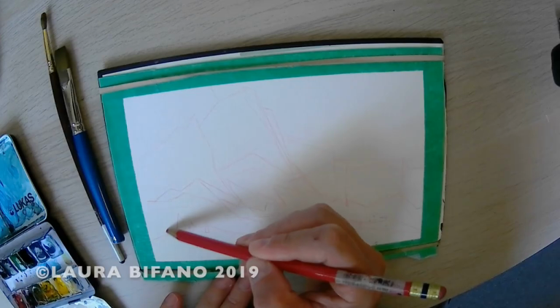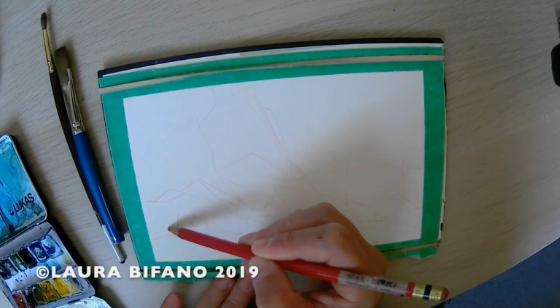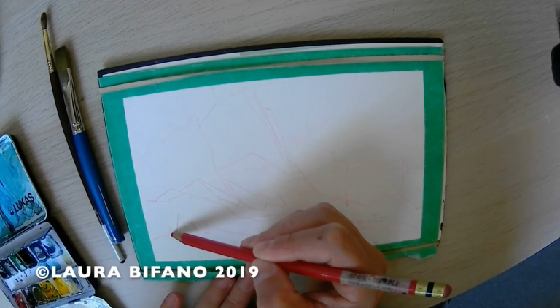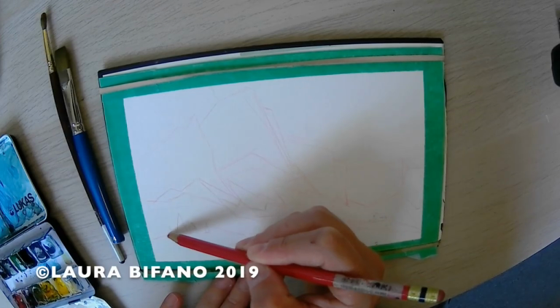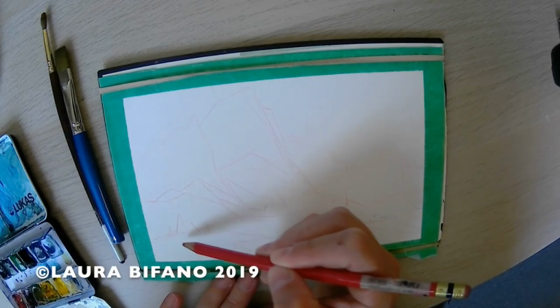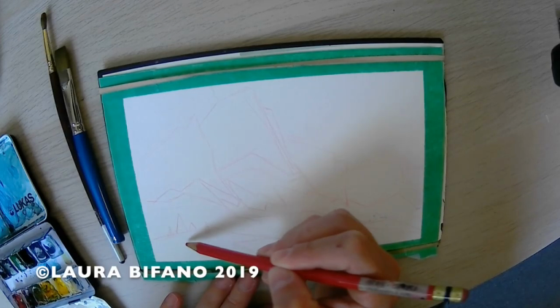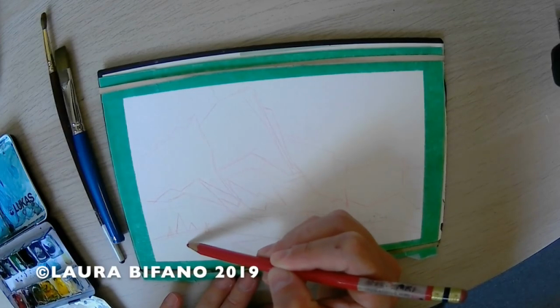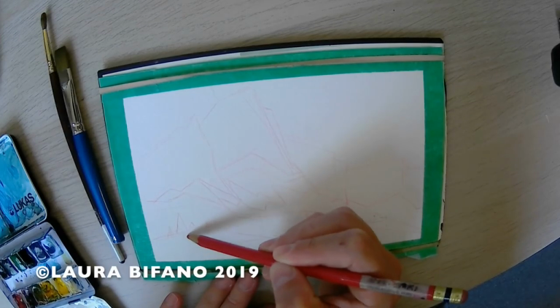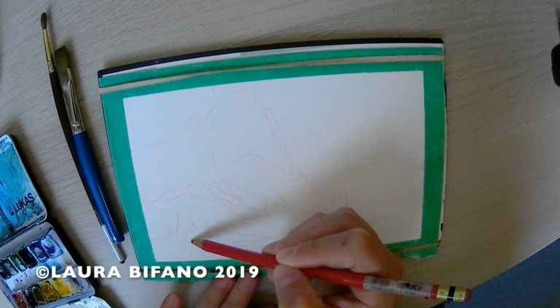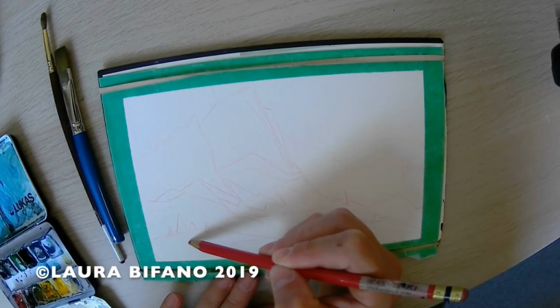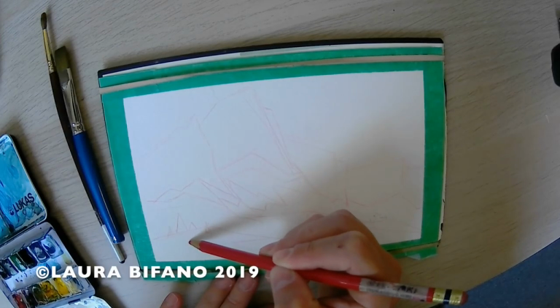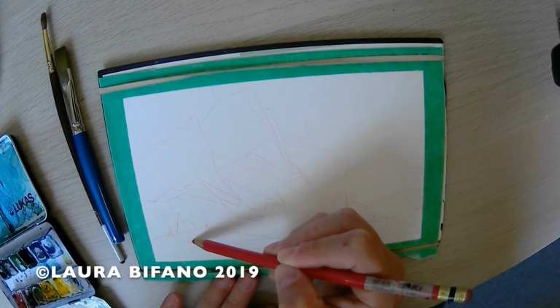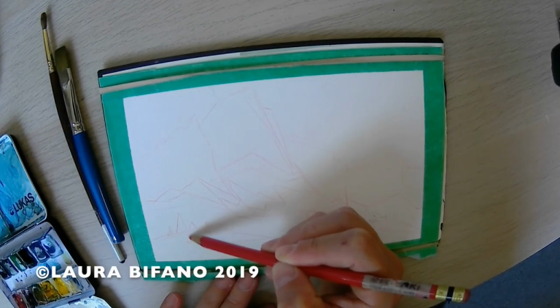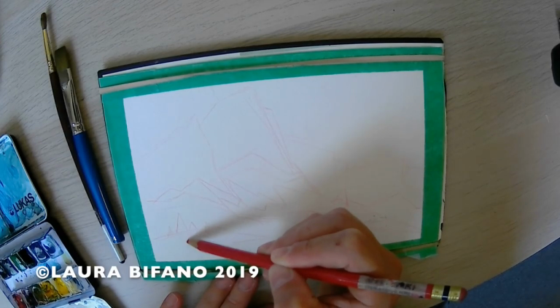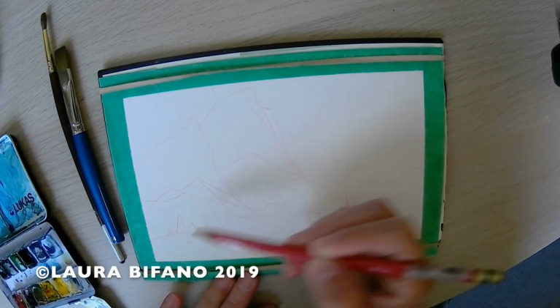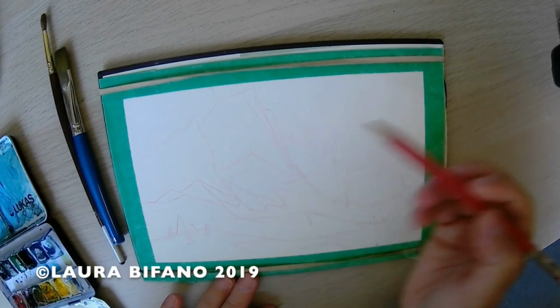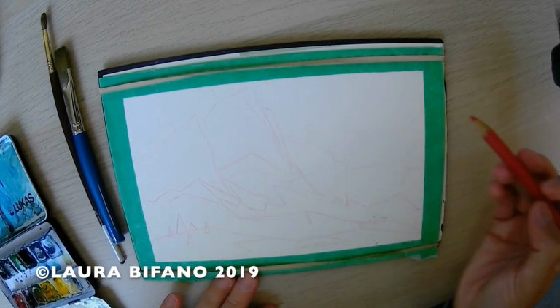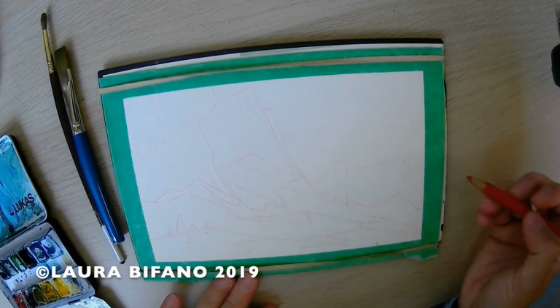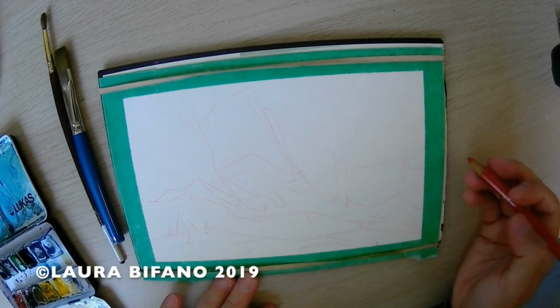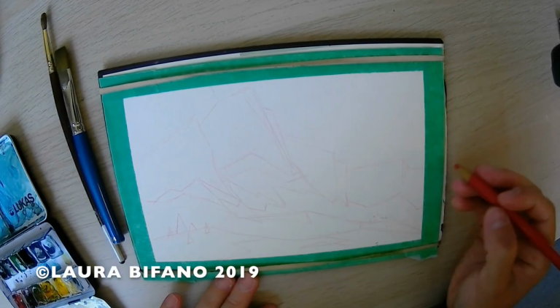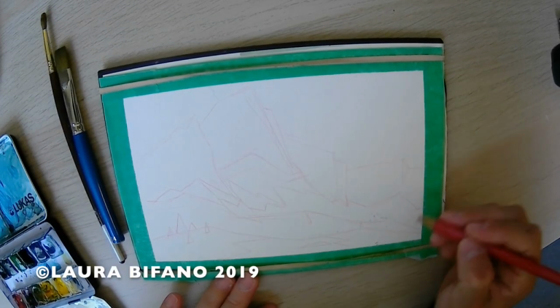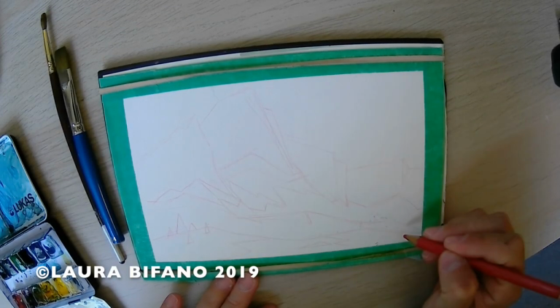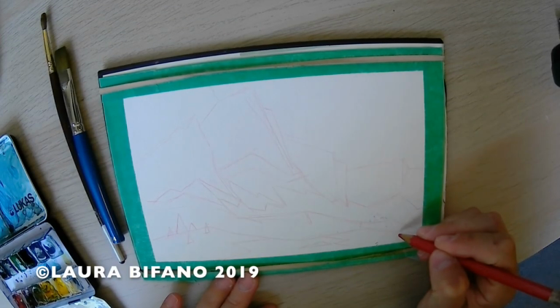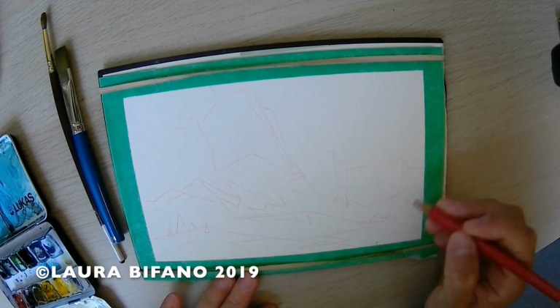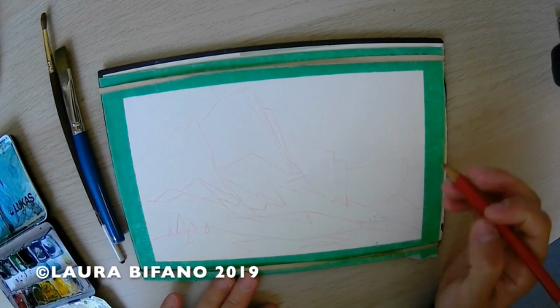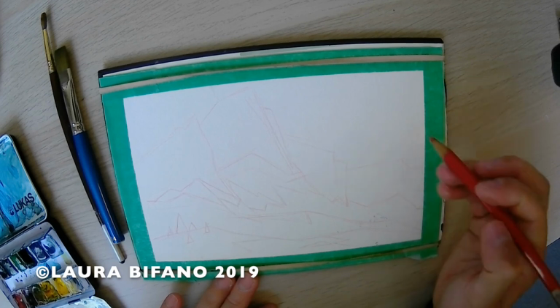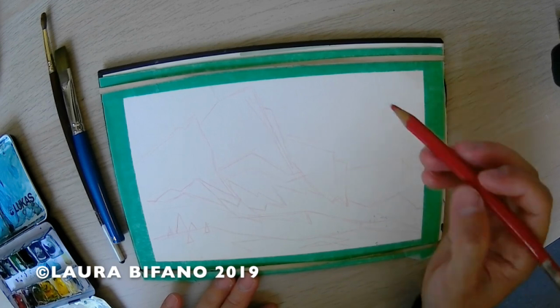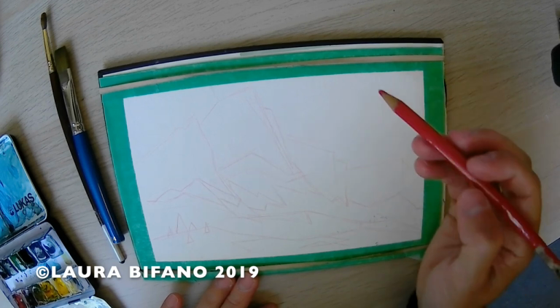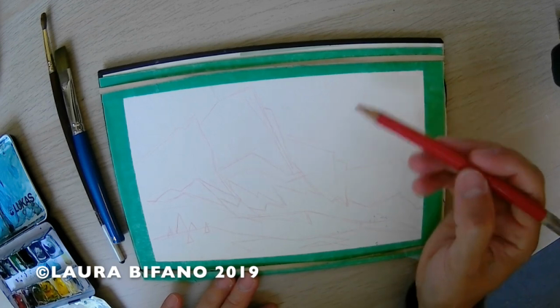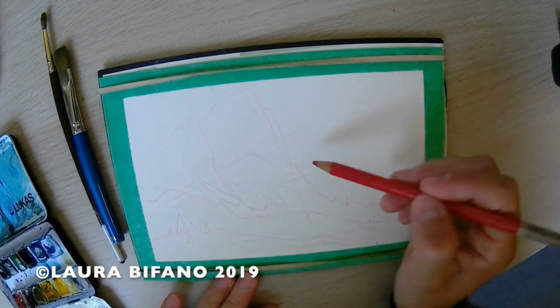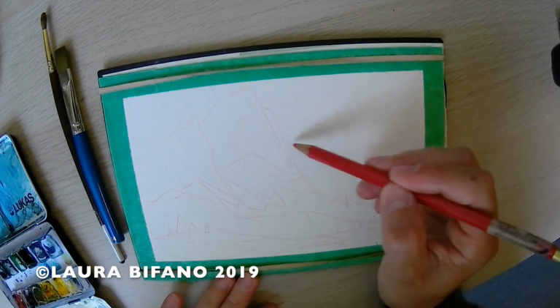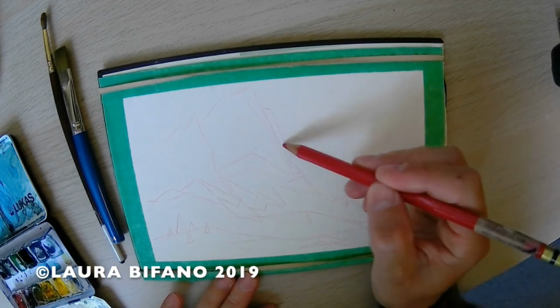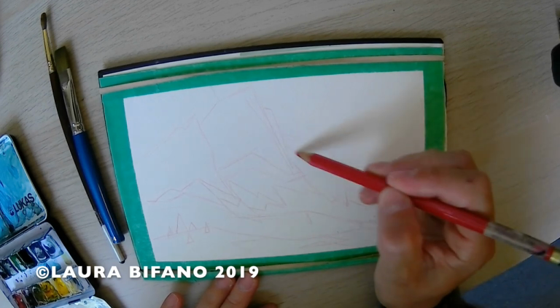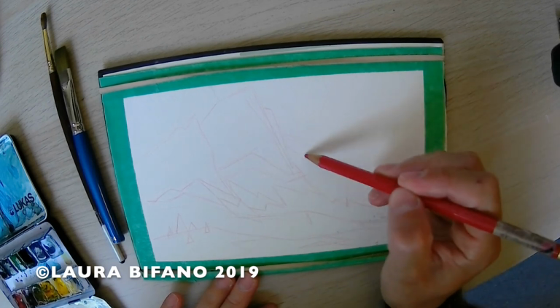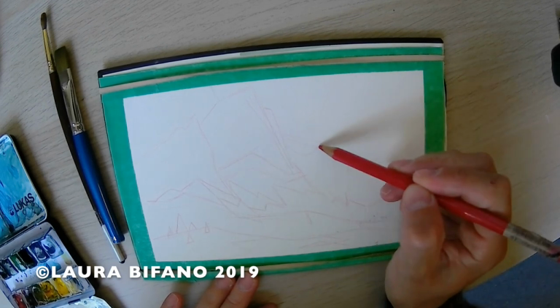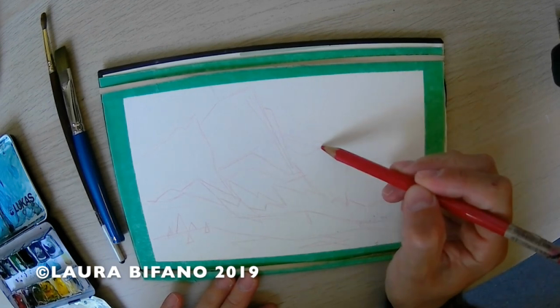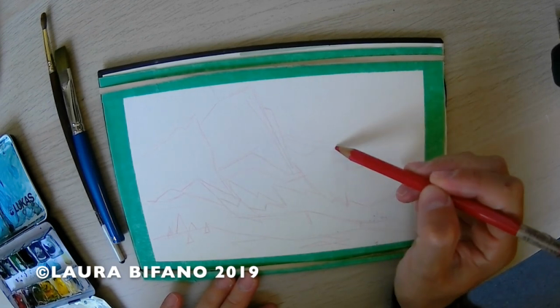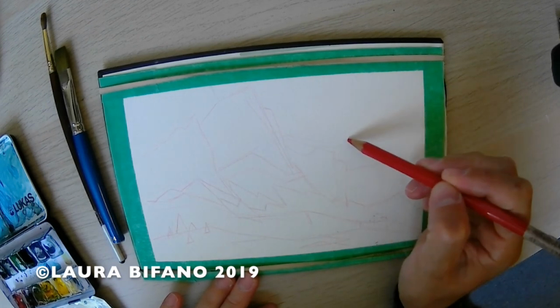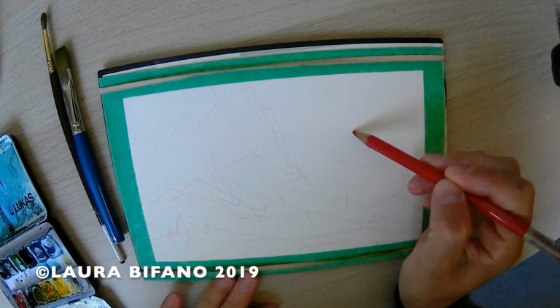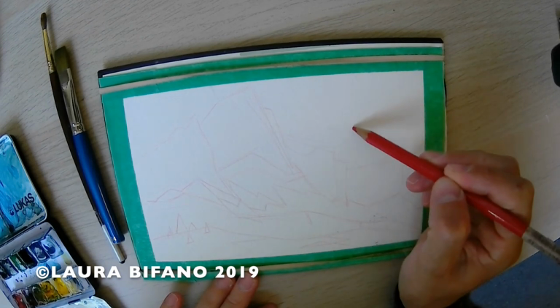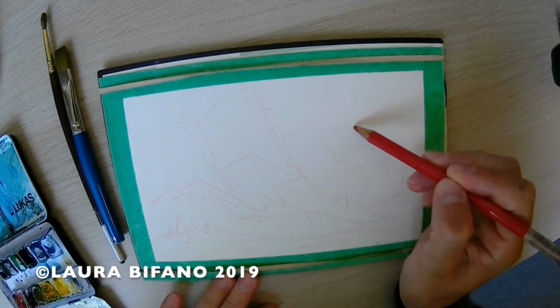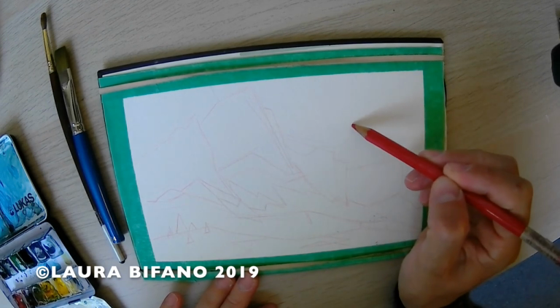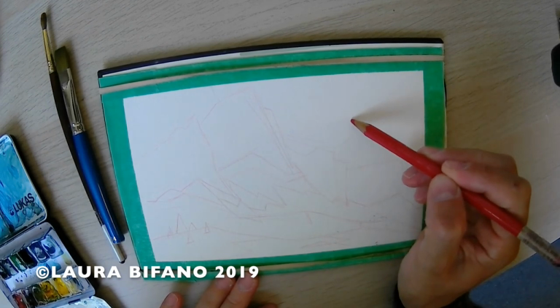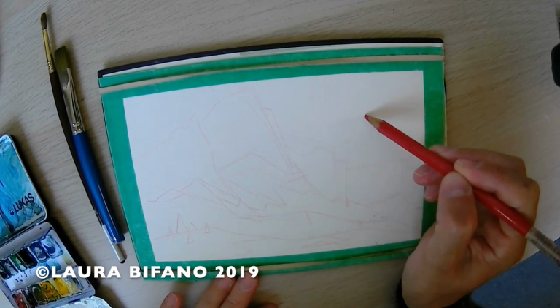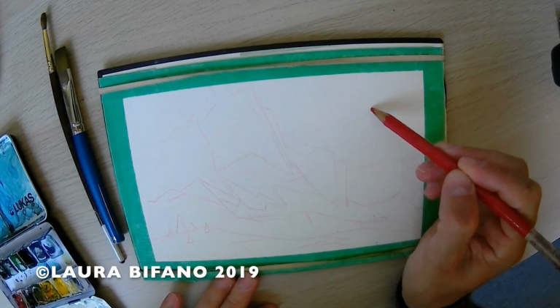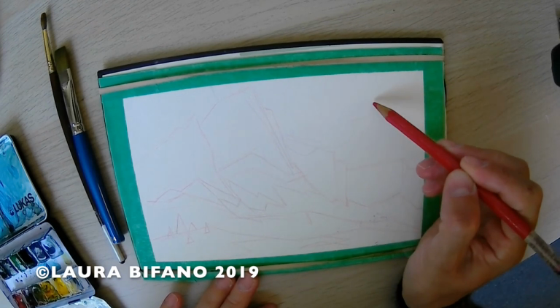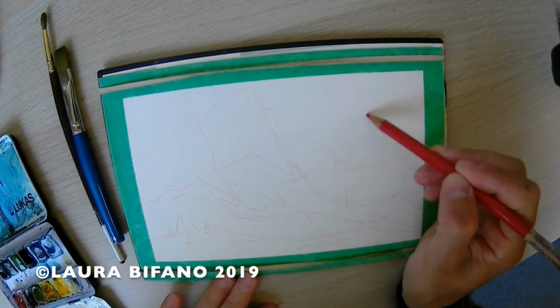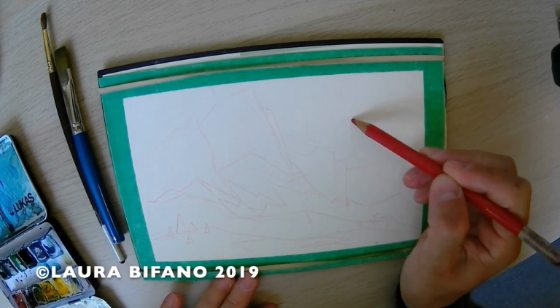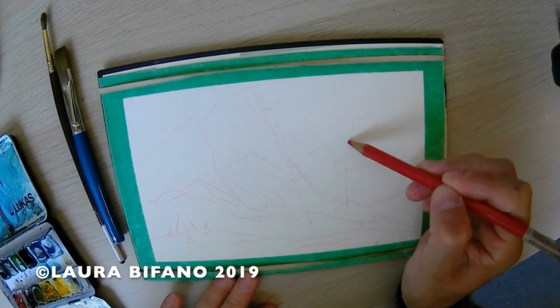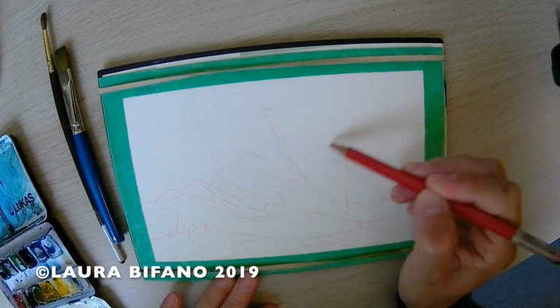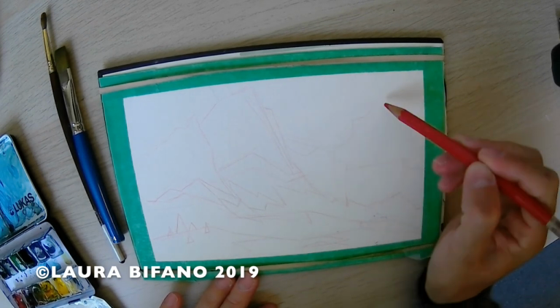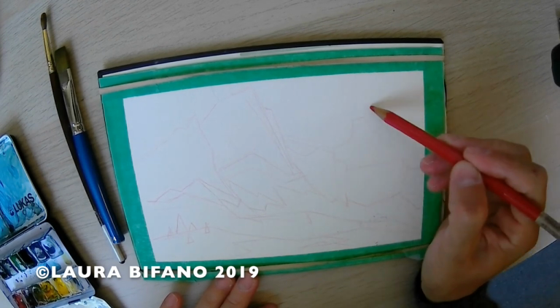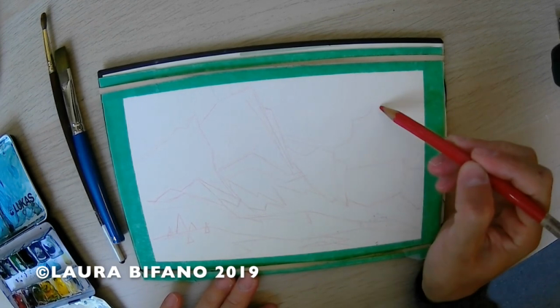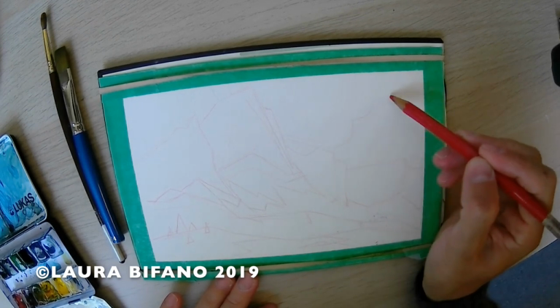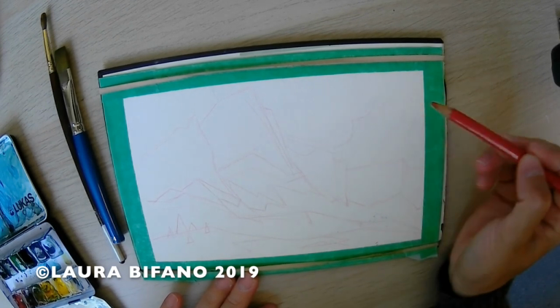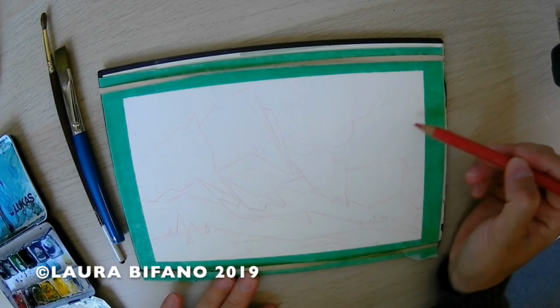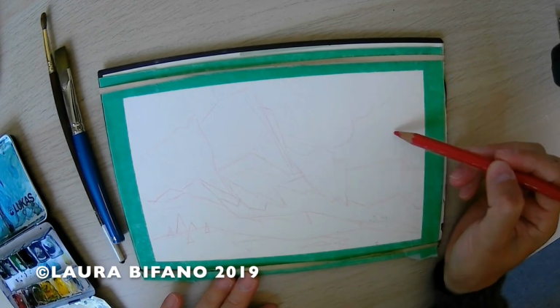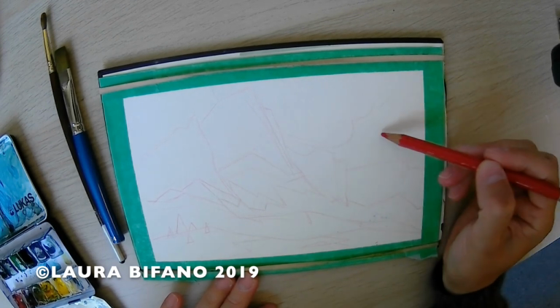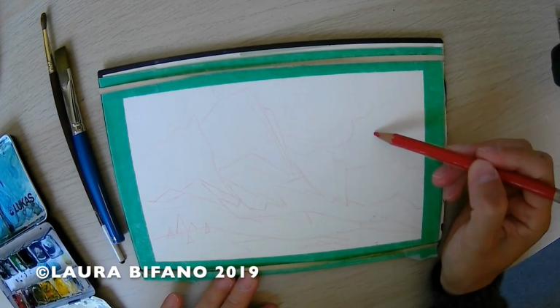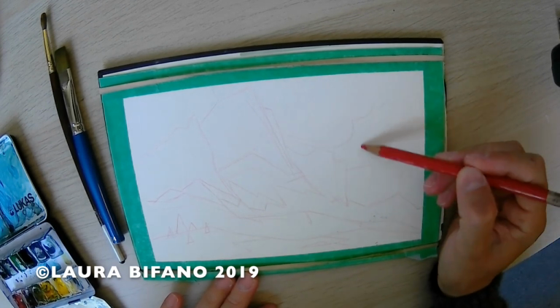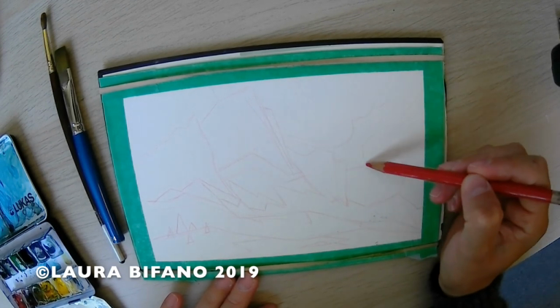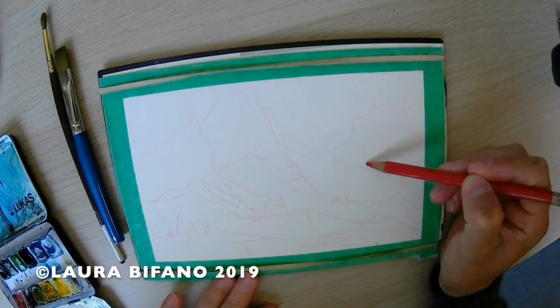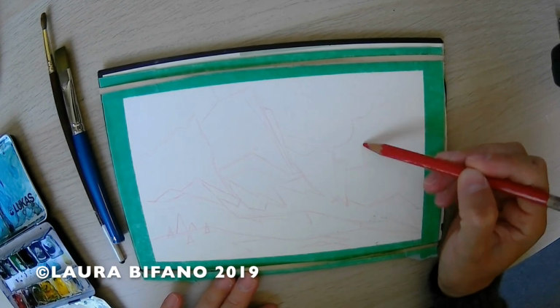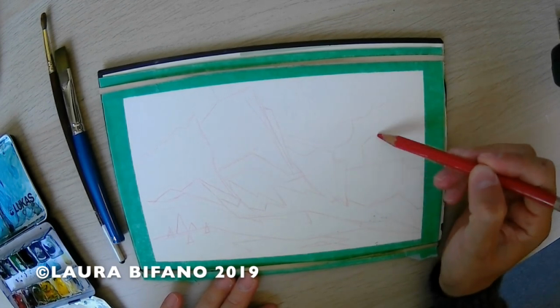I start with a rough pencil drawing — just big, broad, vague details.